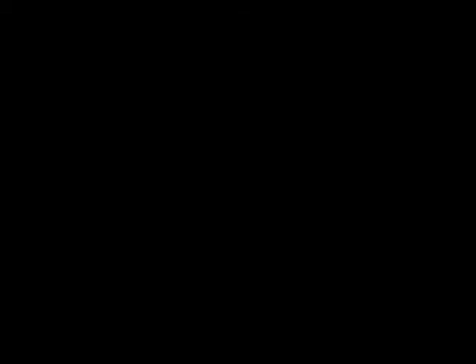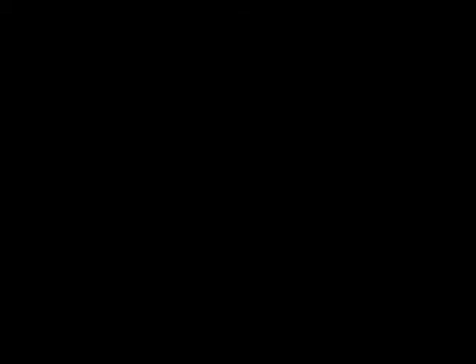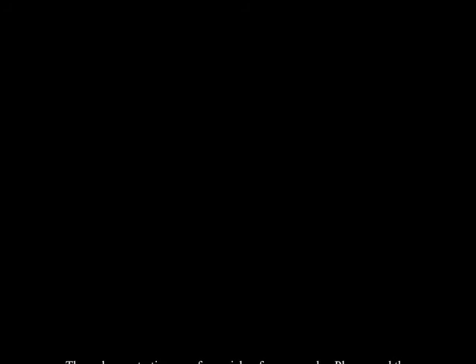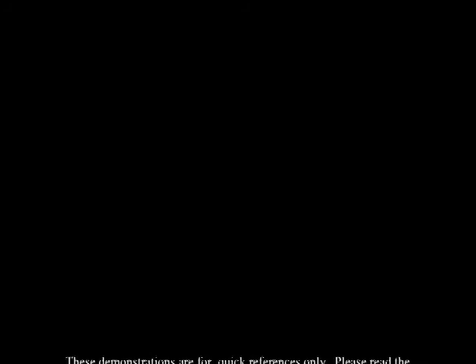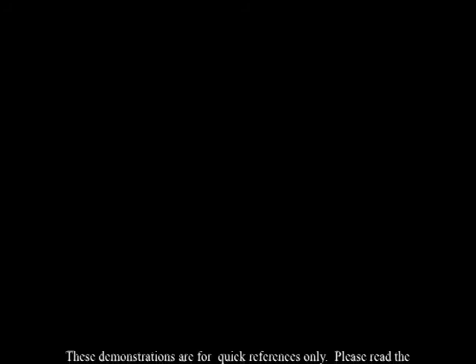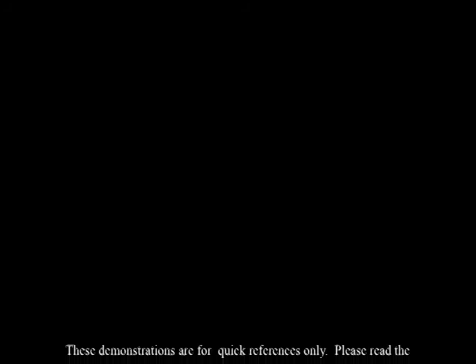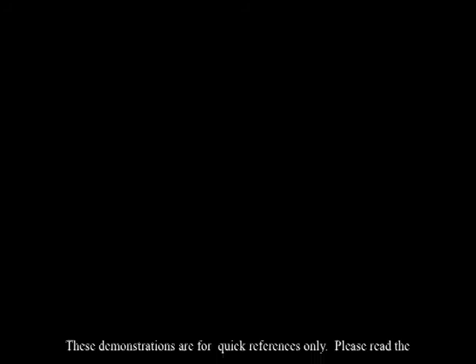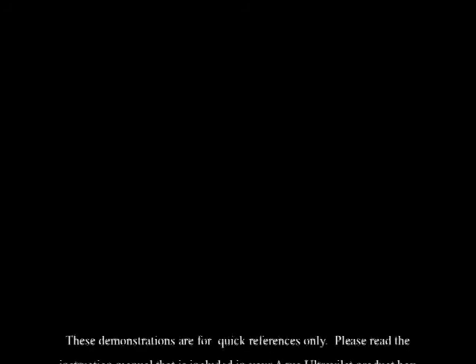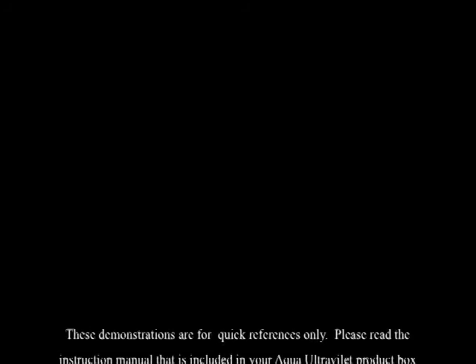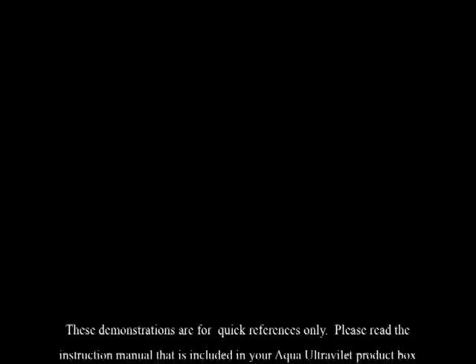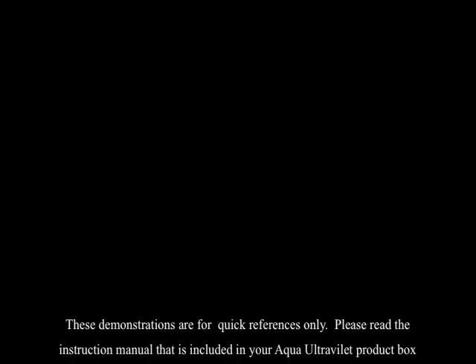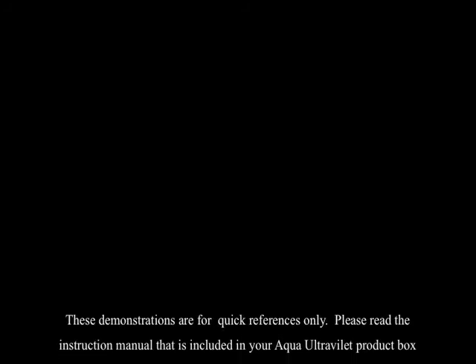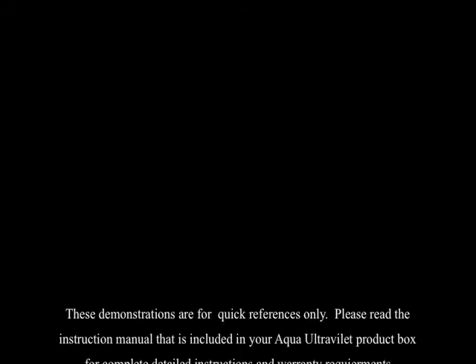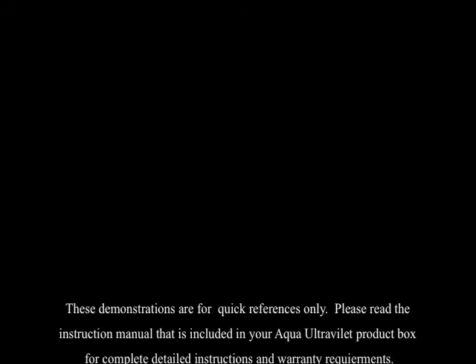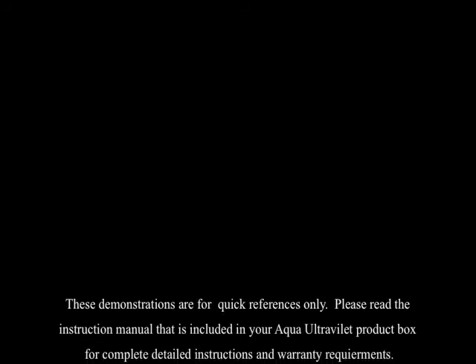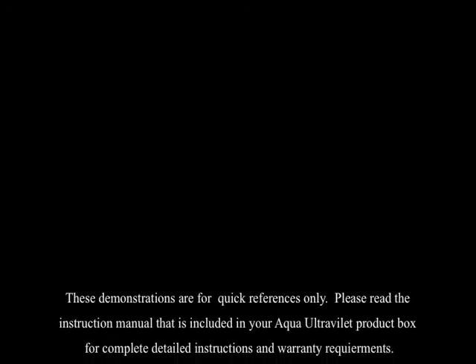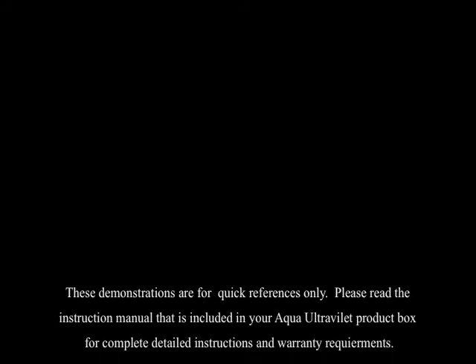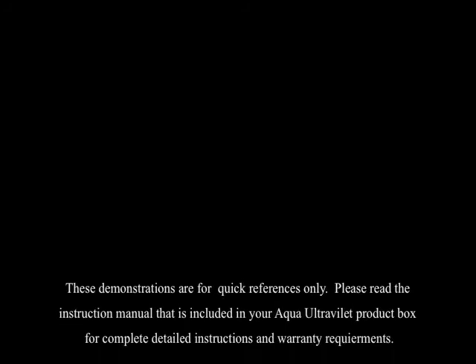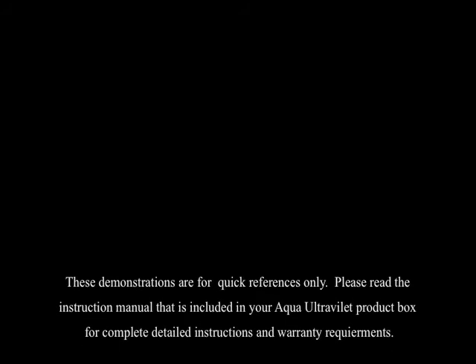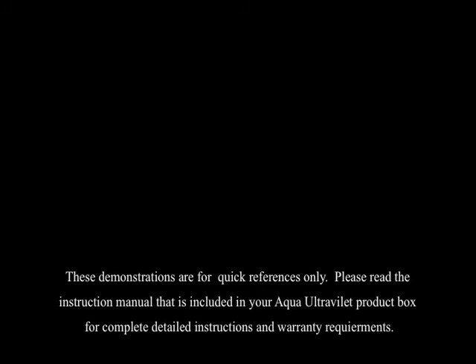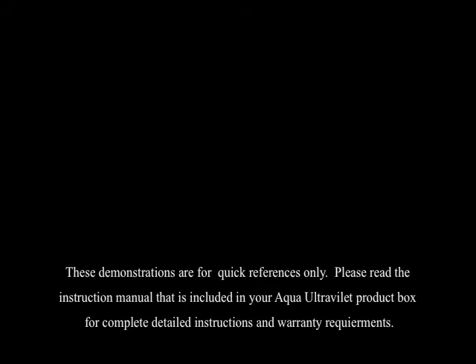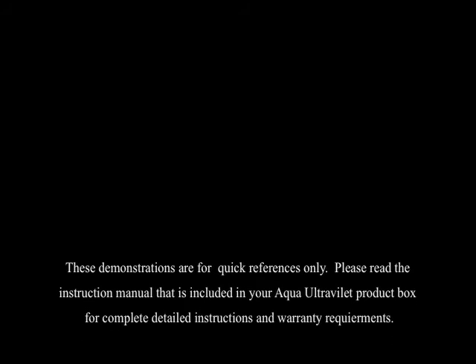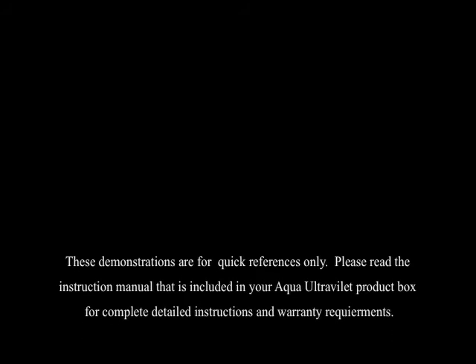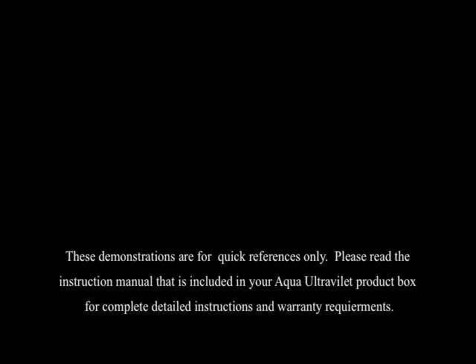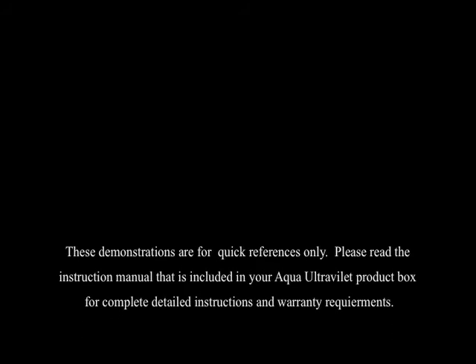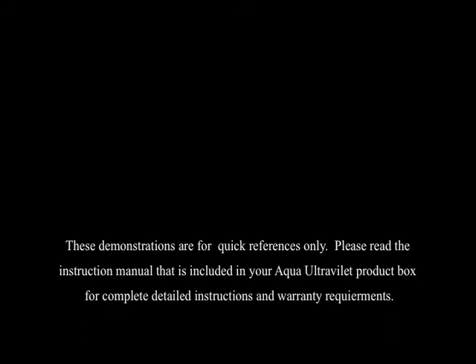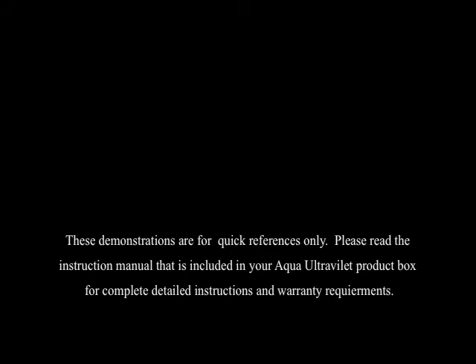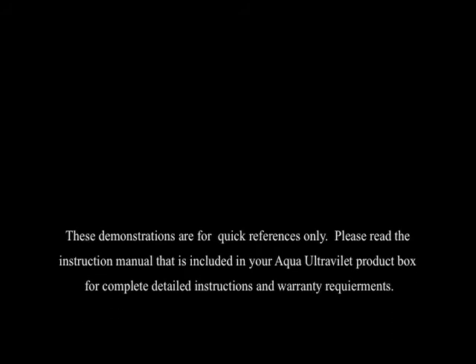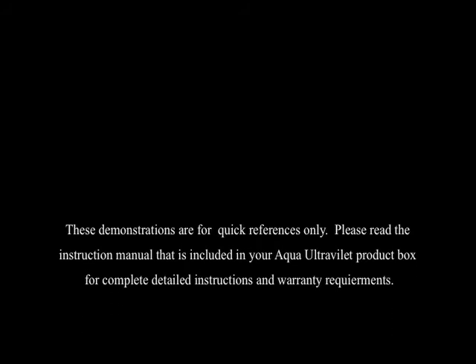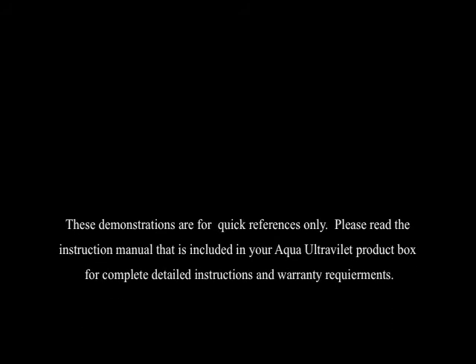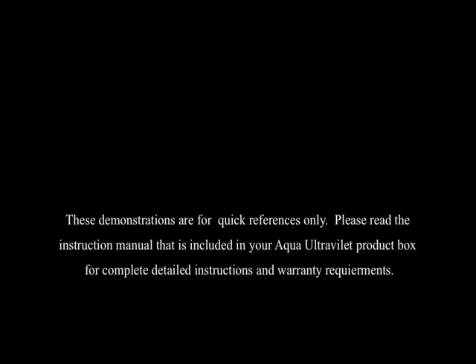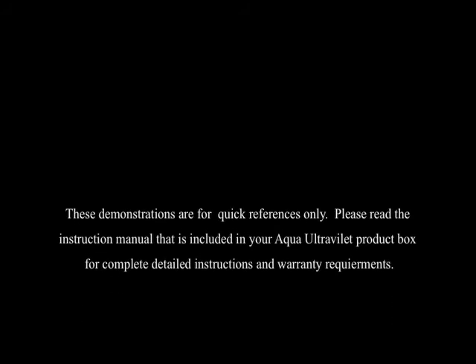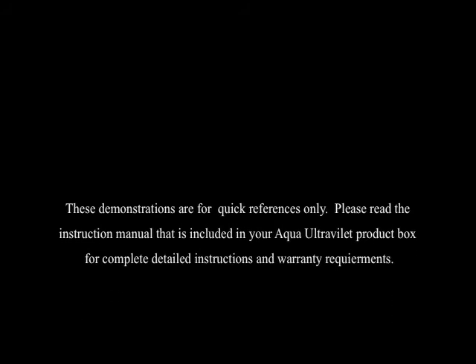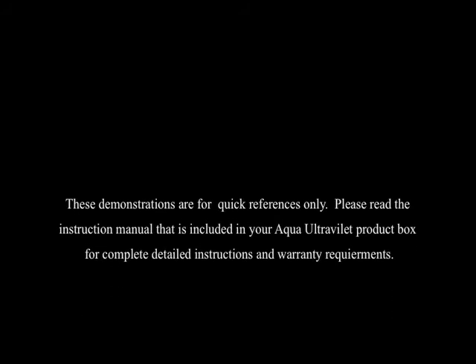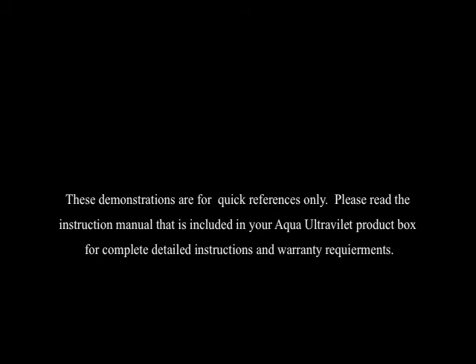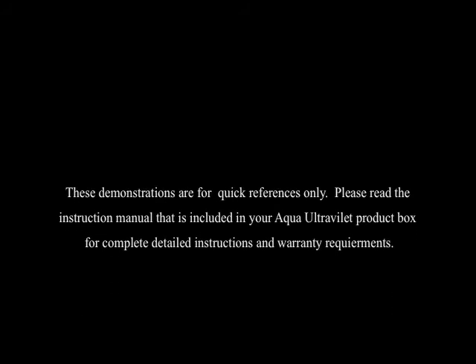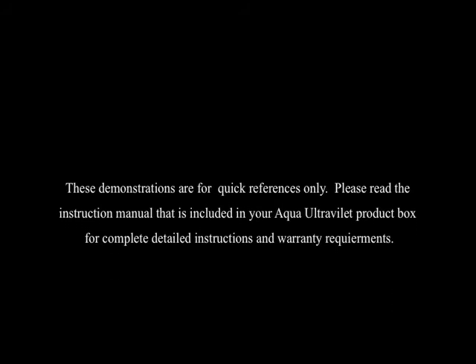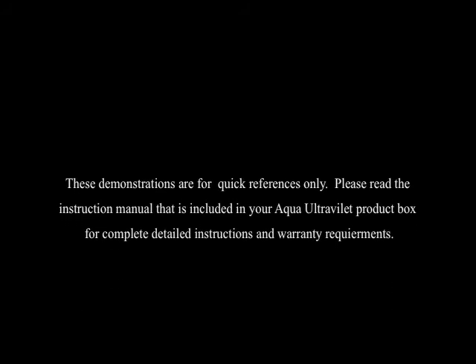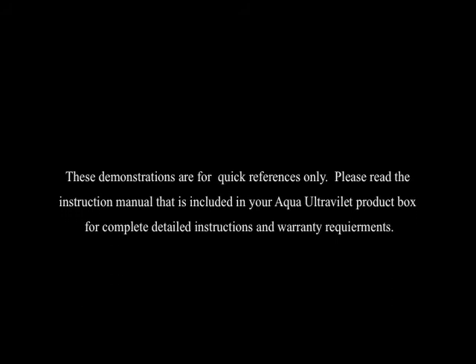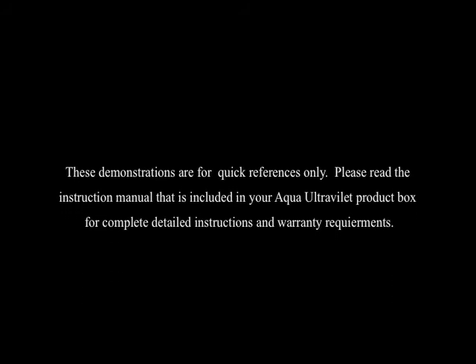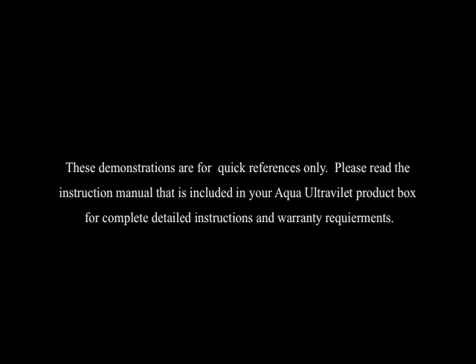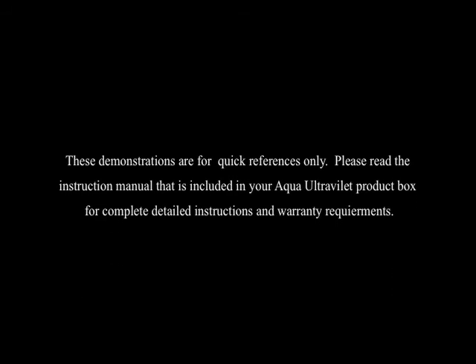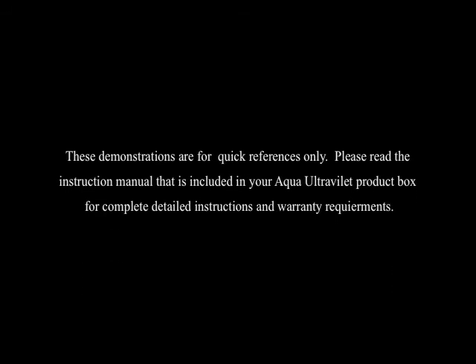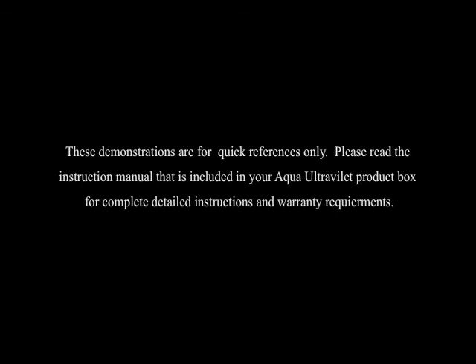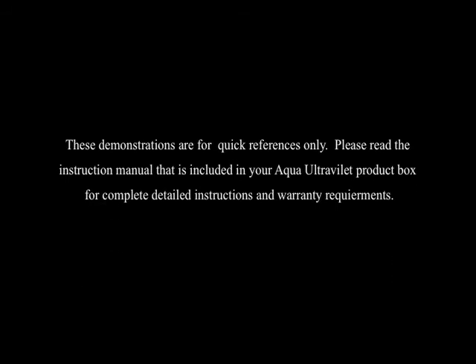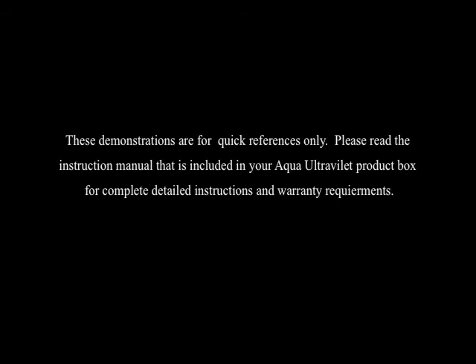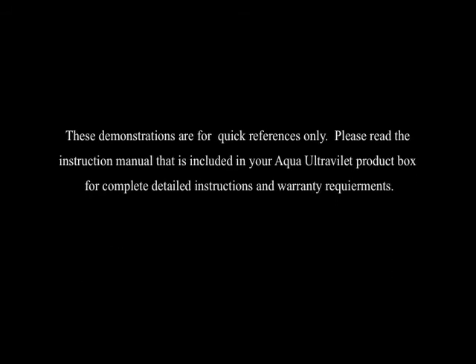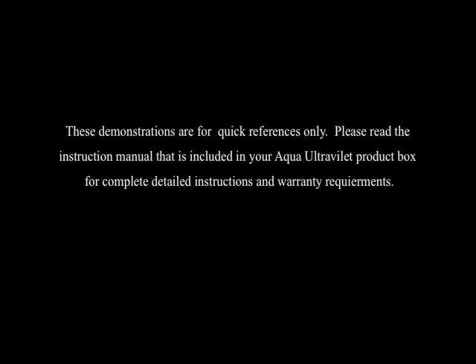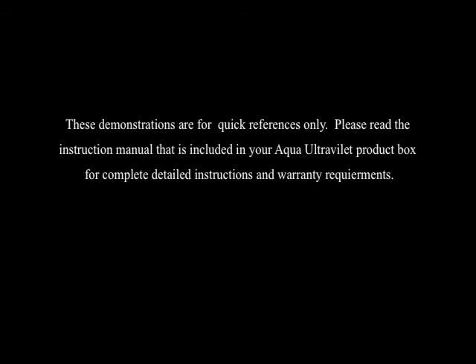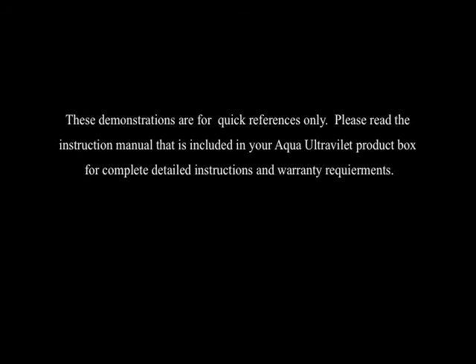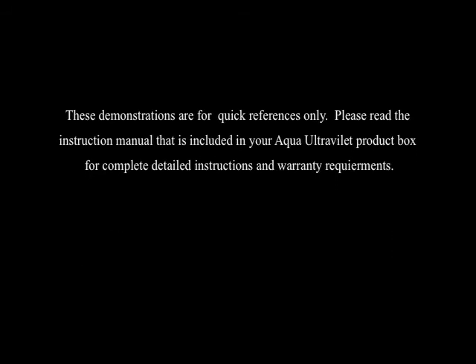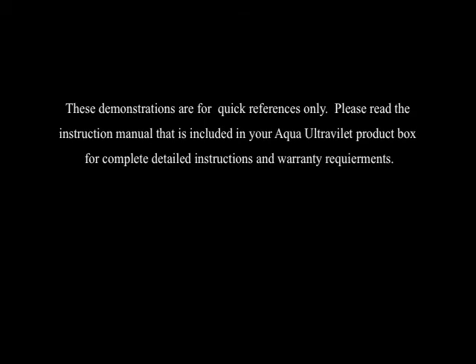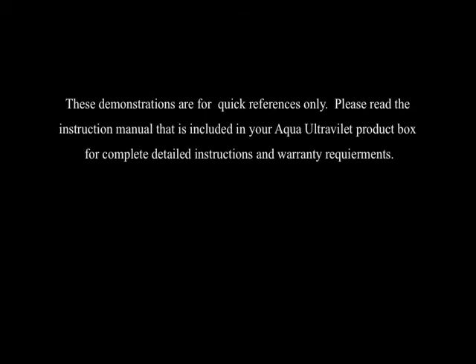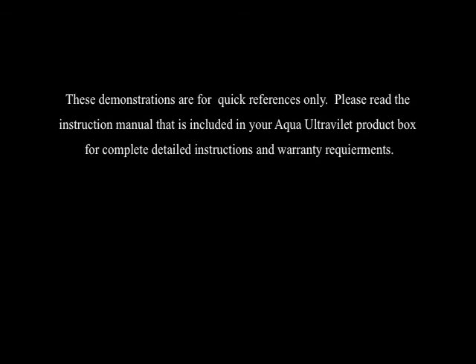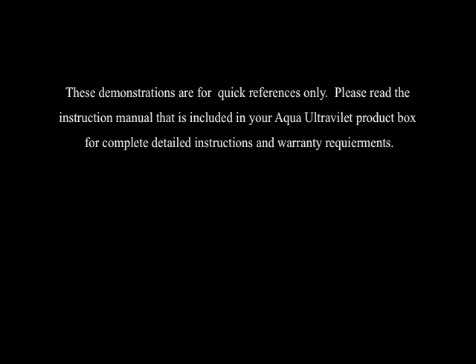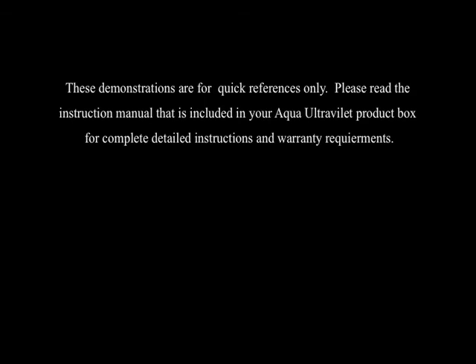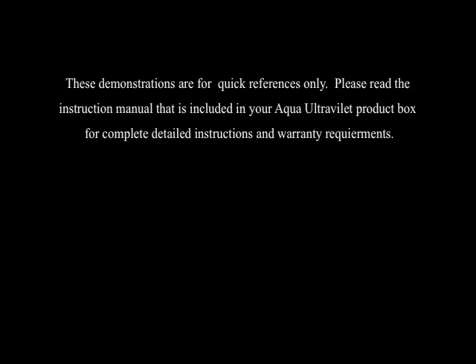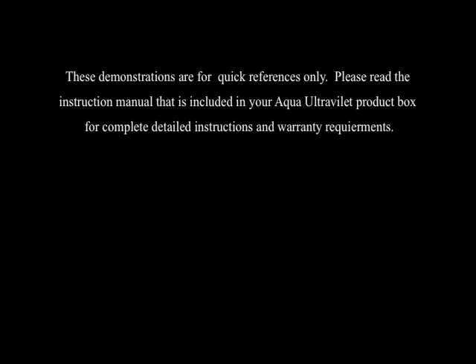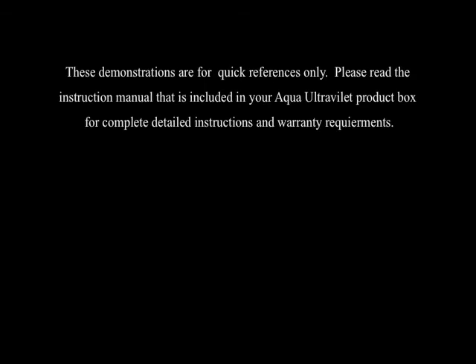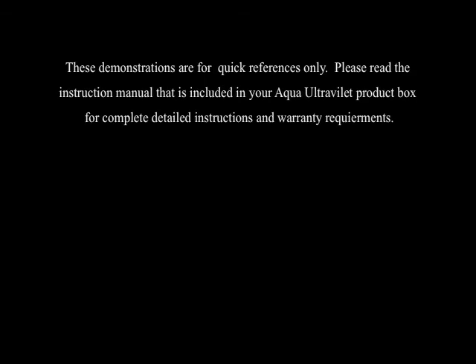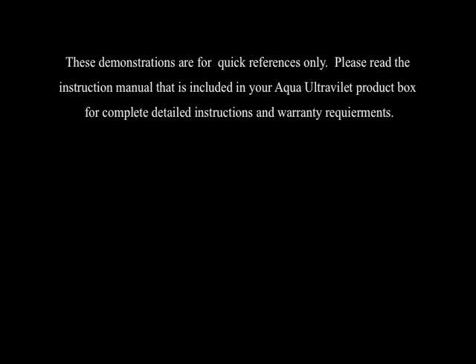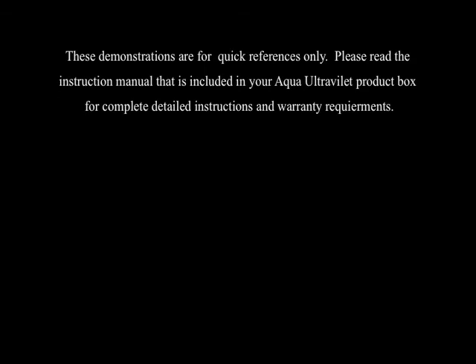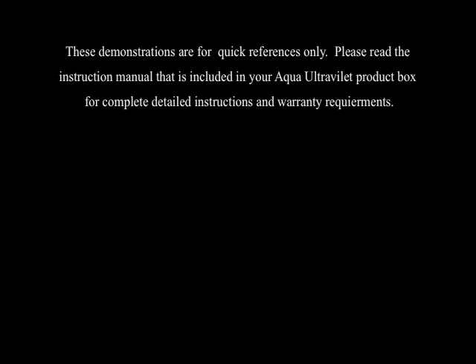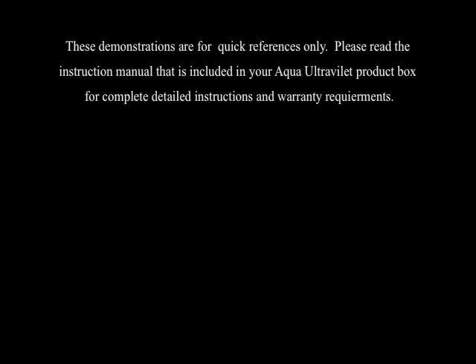These demonstrations are for quick references only. Please read the instruction manual that is included in your Aqua Ultraviolet product box for complete detailed instructions and warranty requirements.